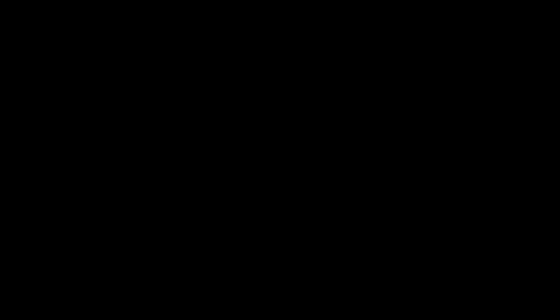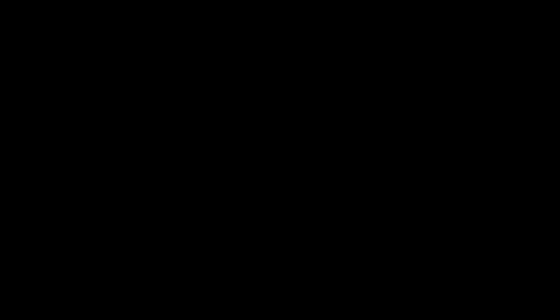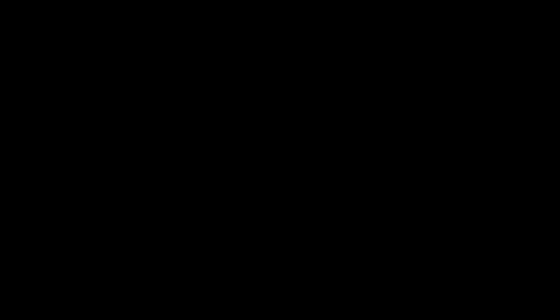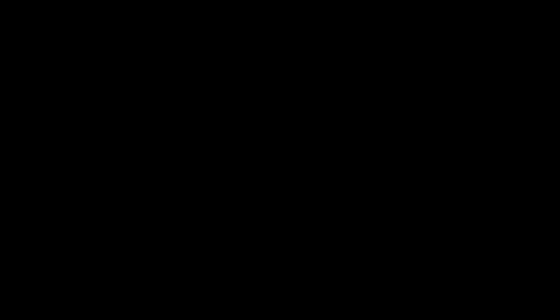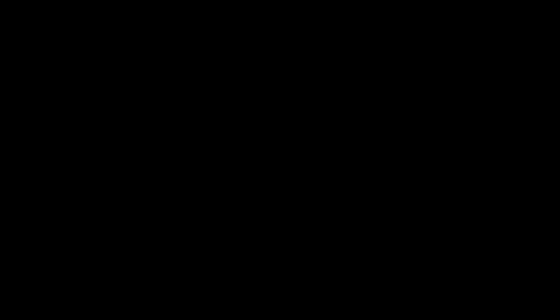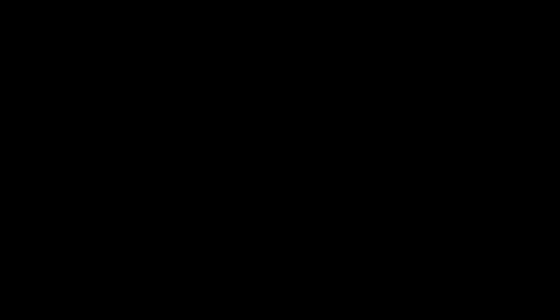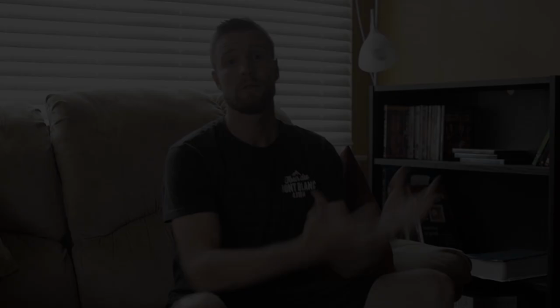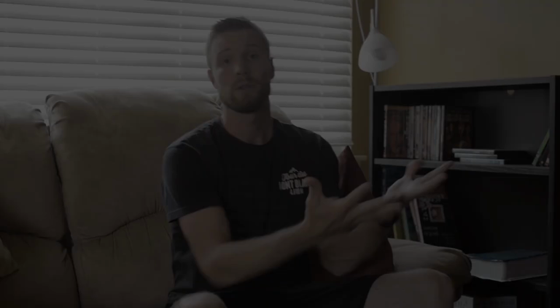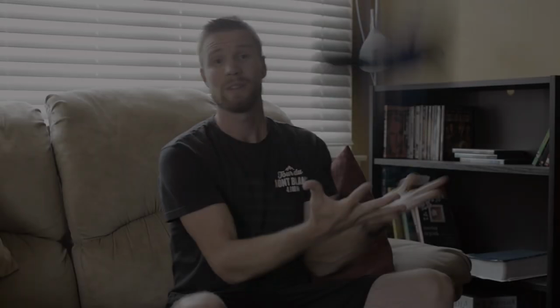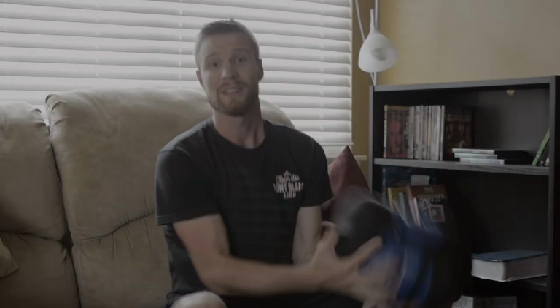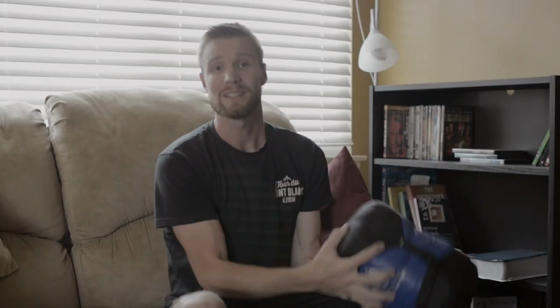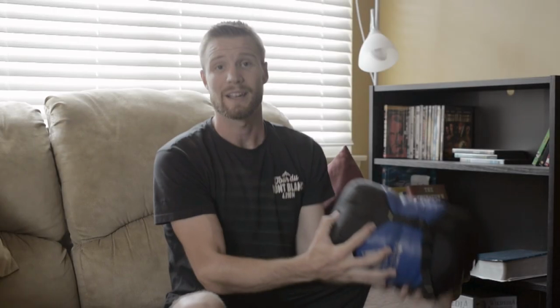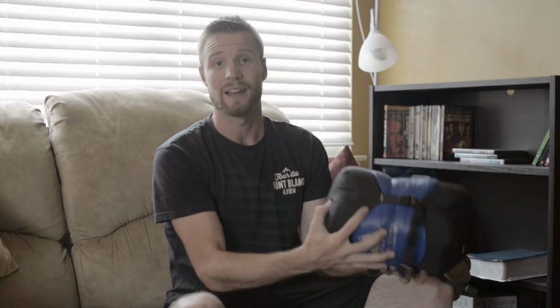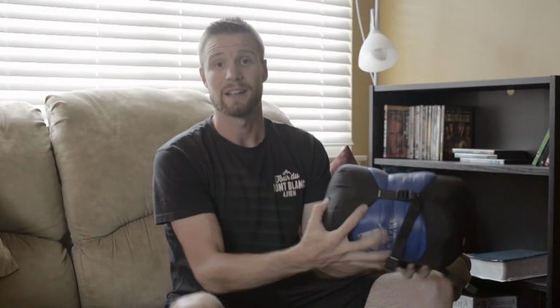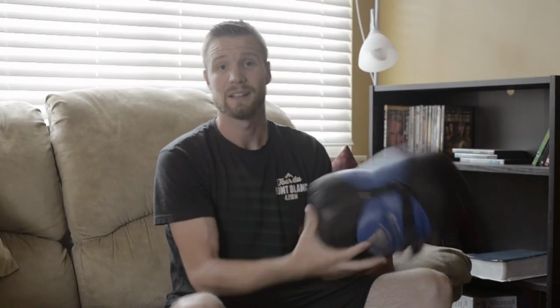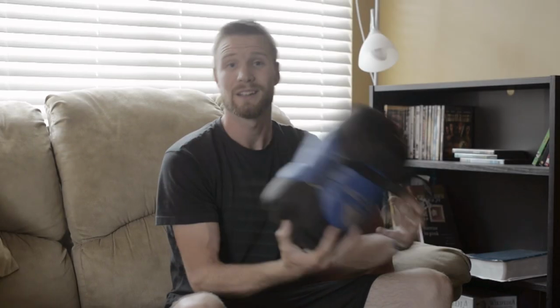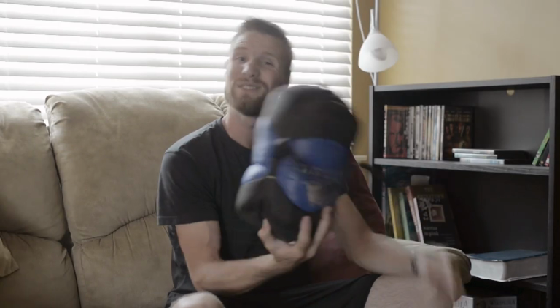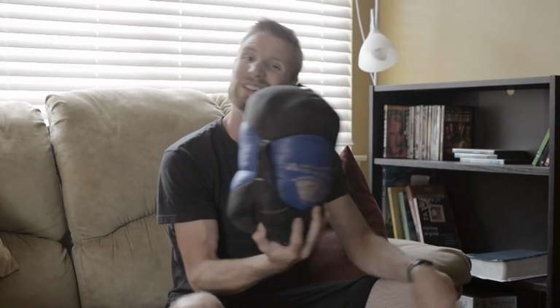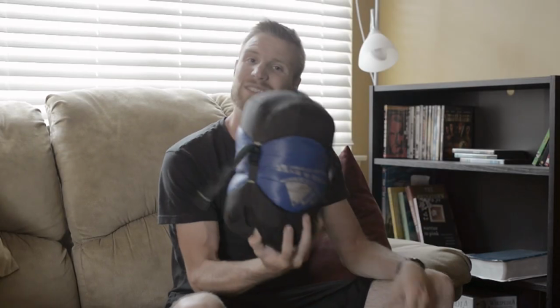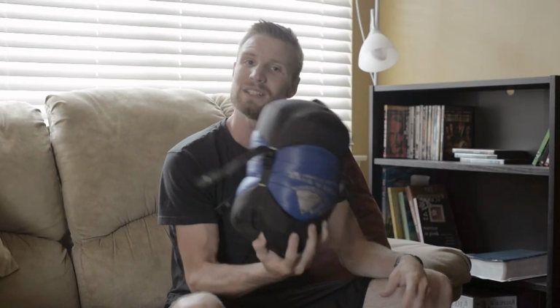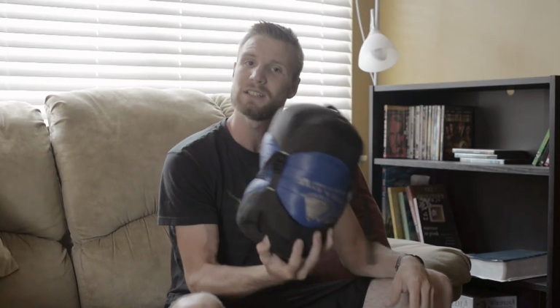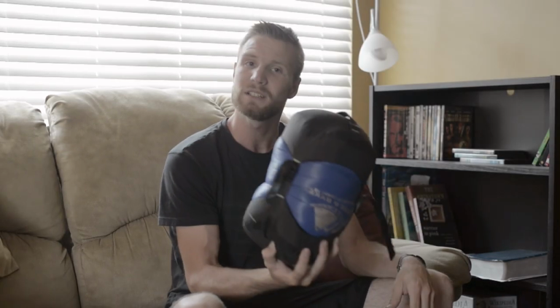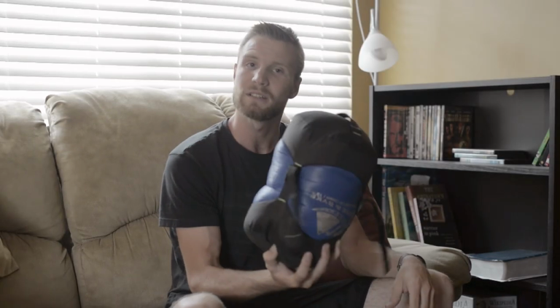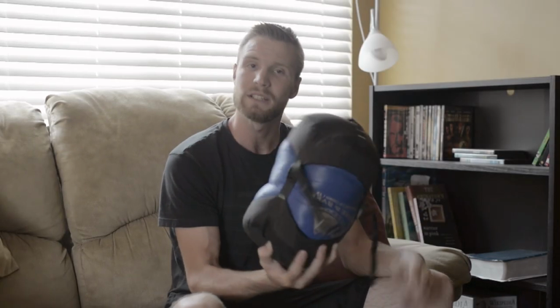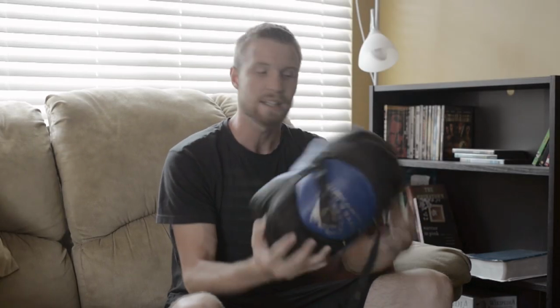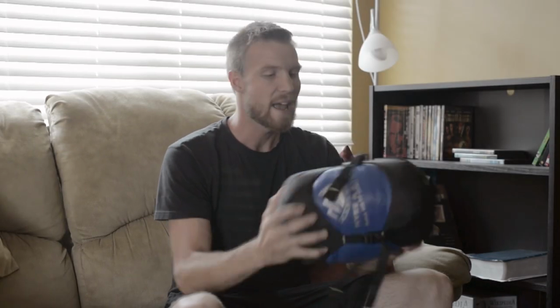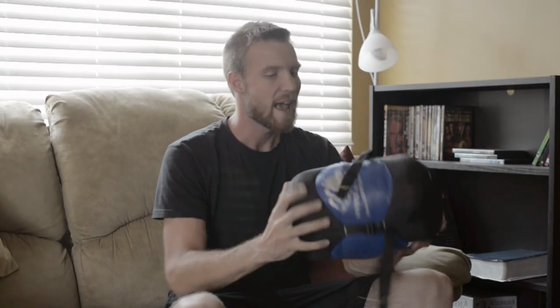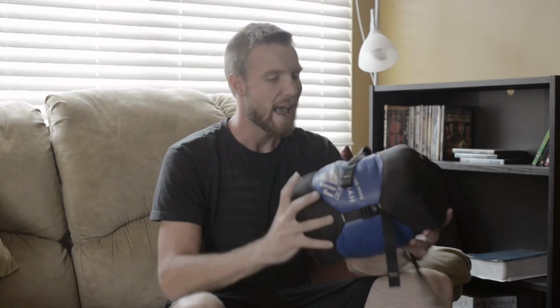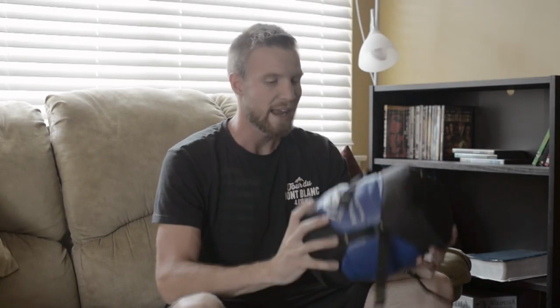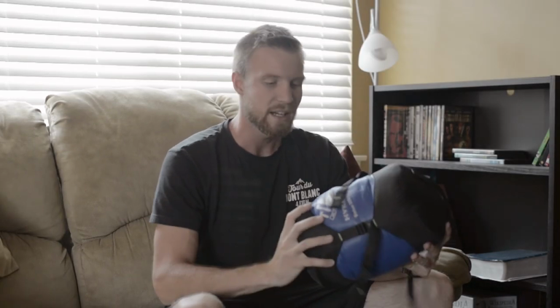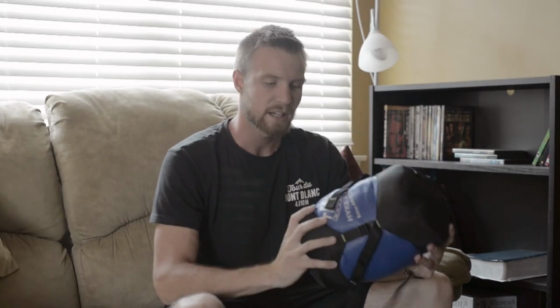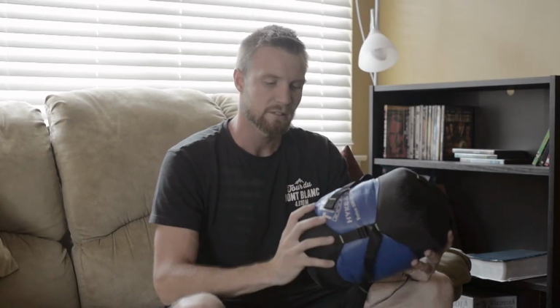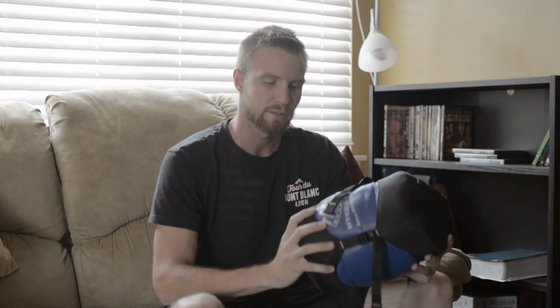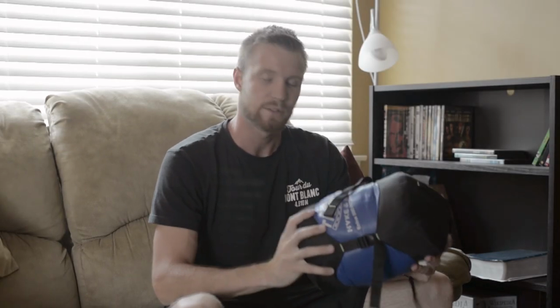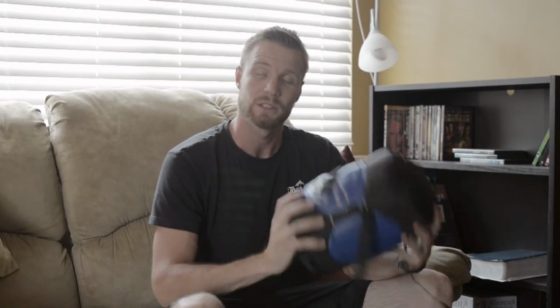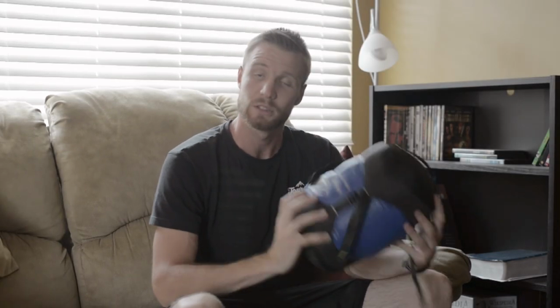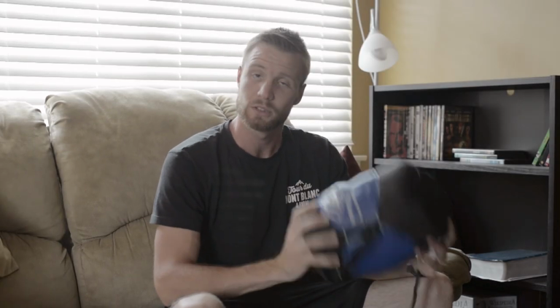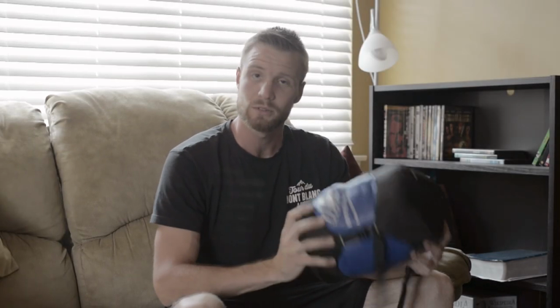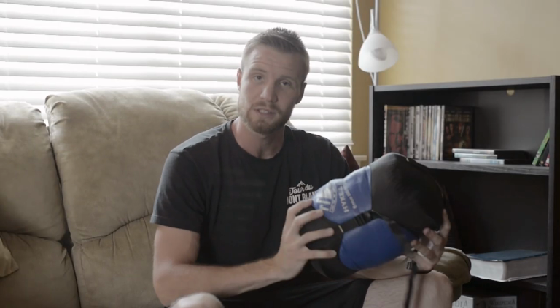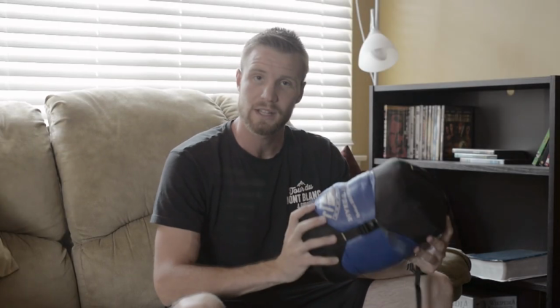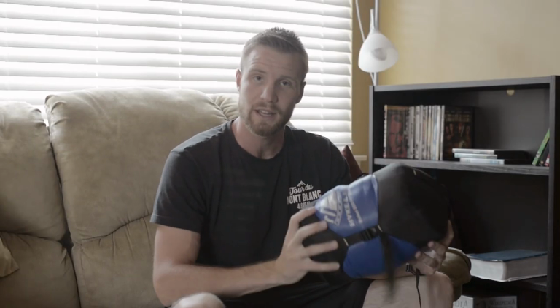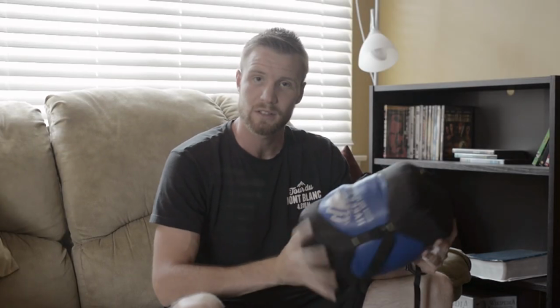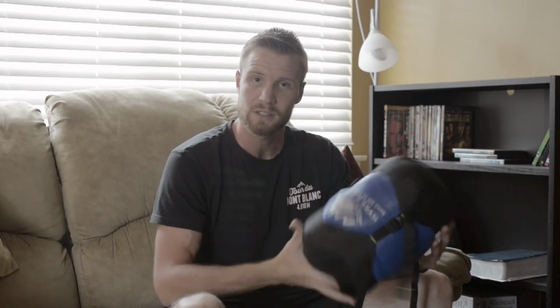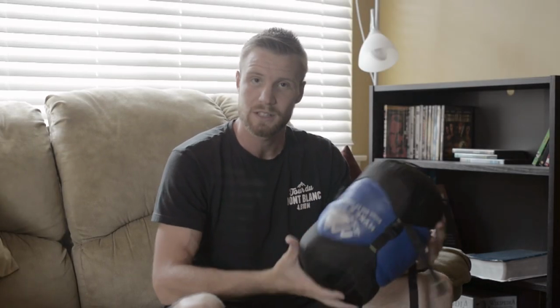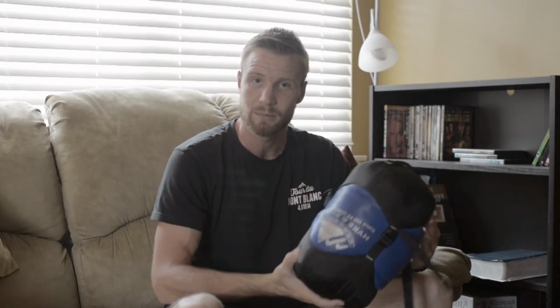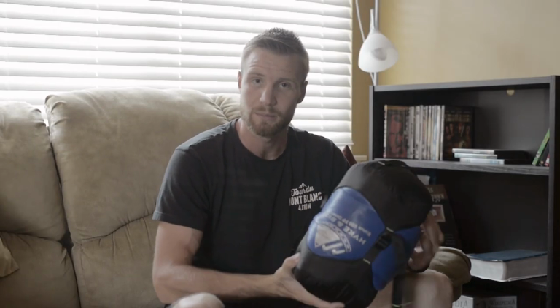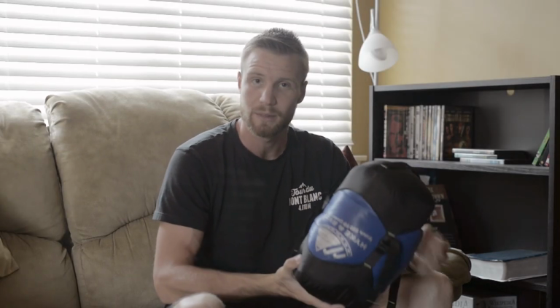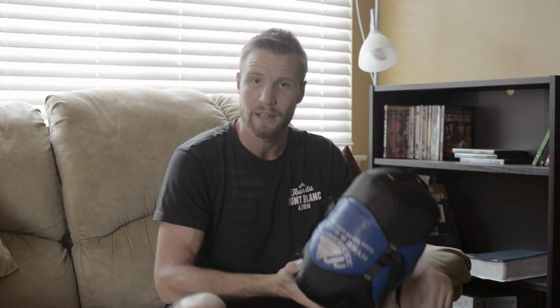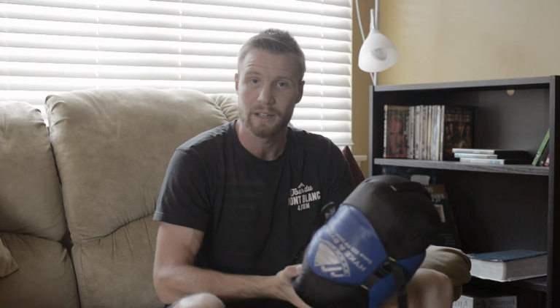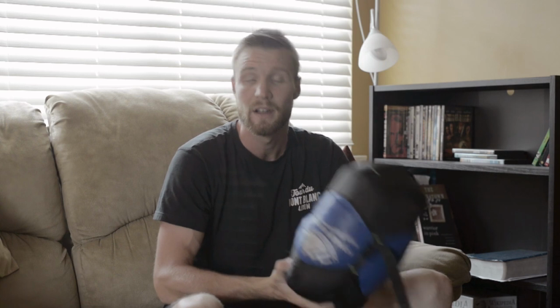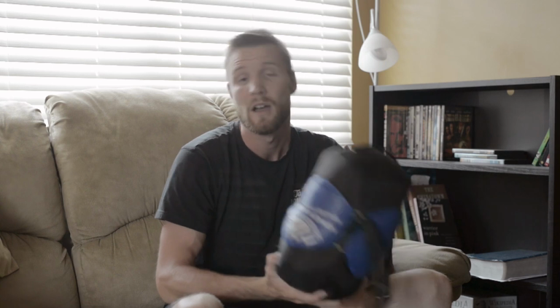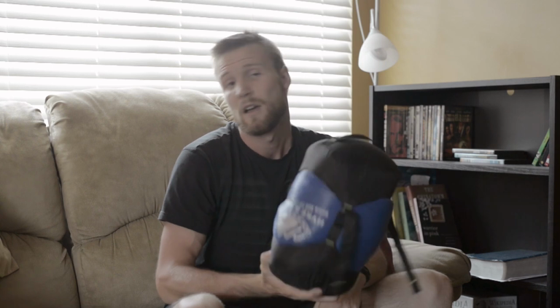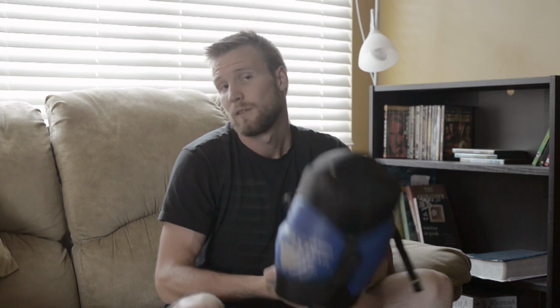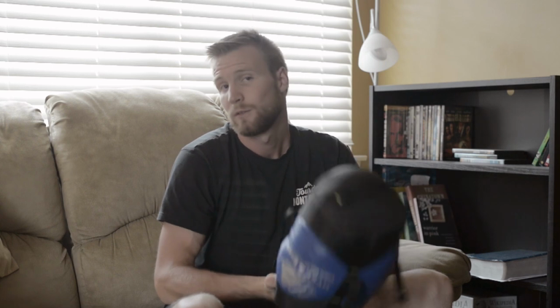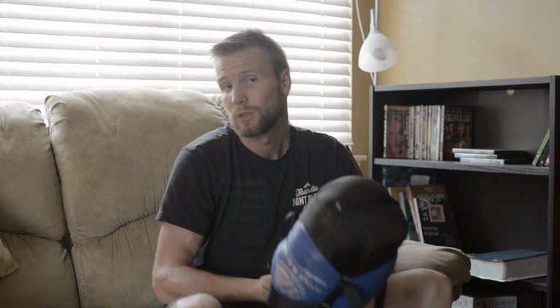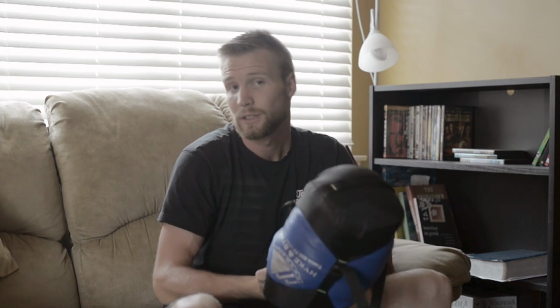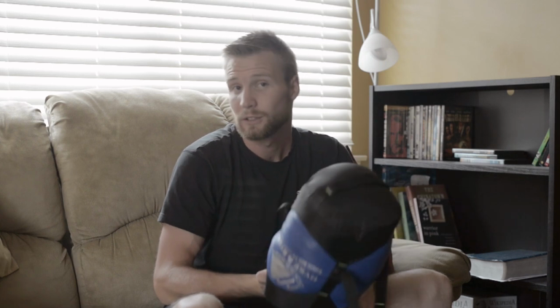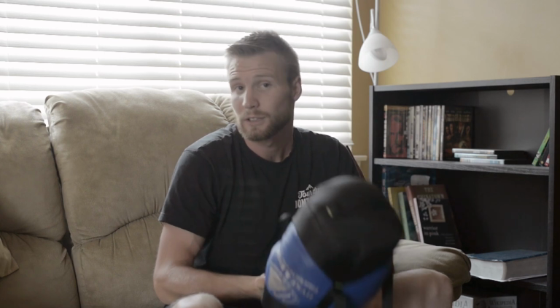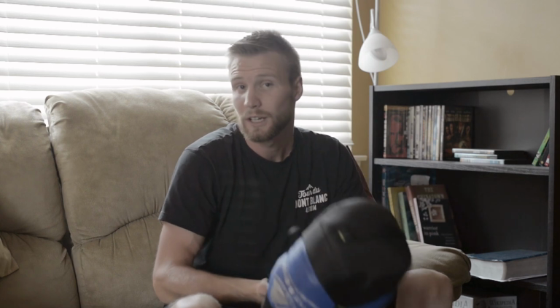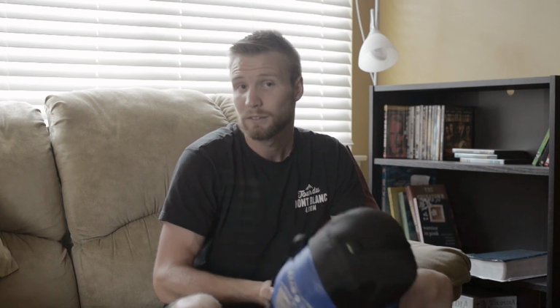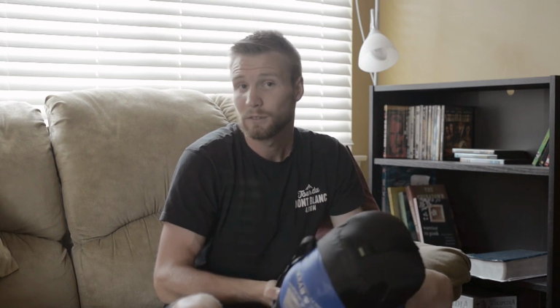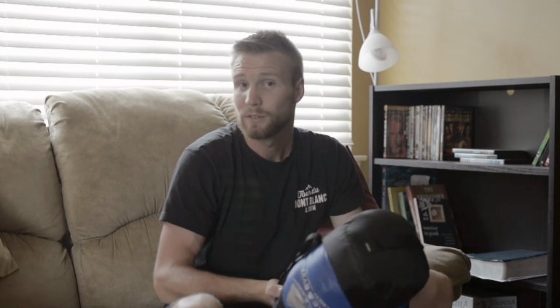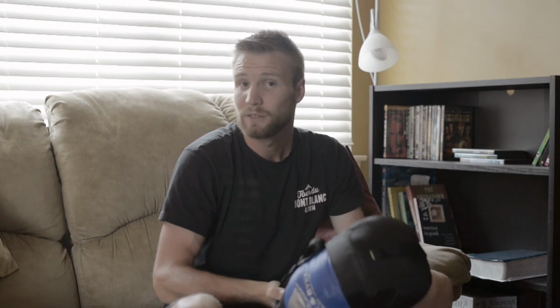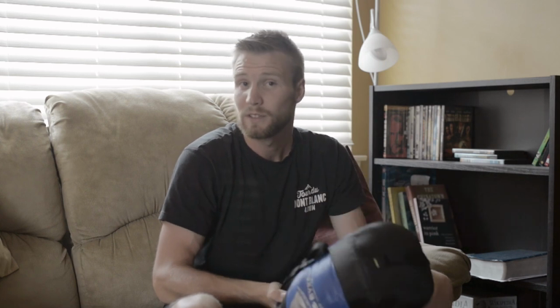Today I'm reviewing a 15-degree, 800-fill goose down sleeping bag for under $150.